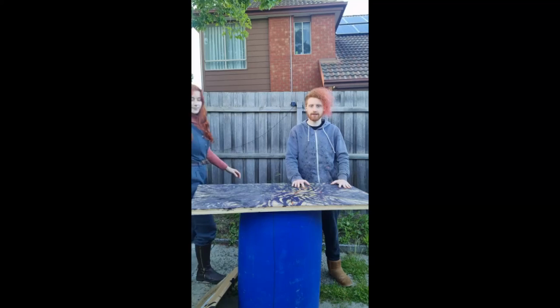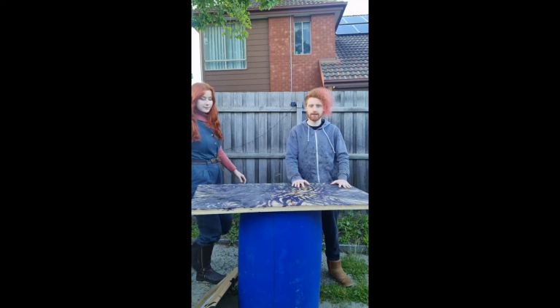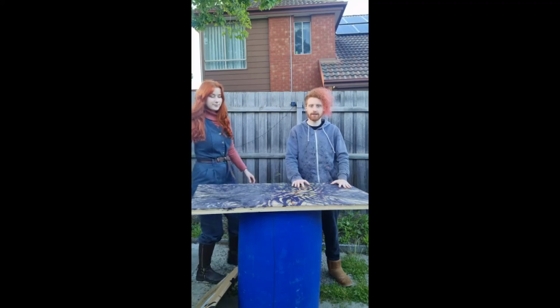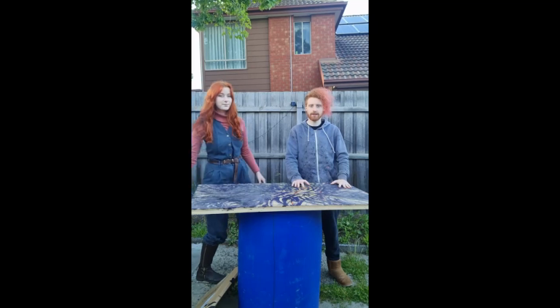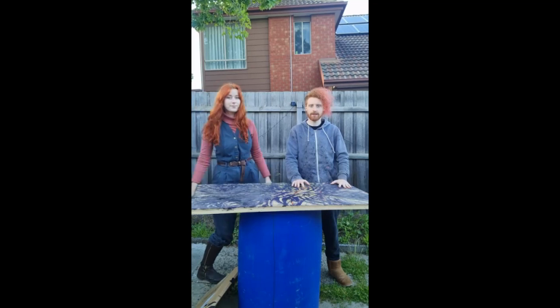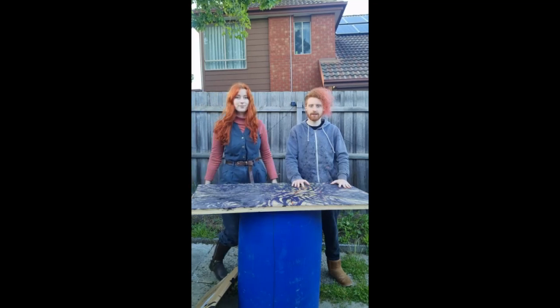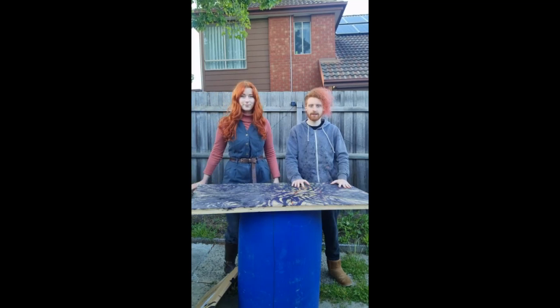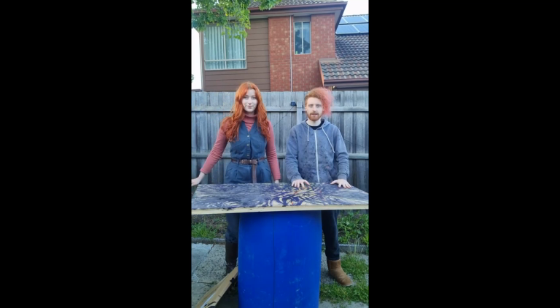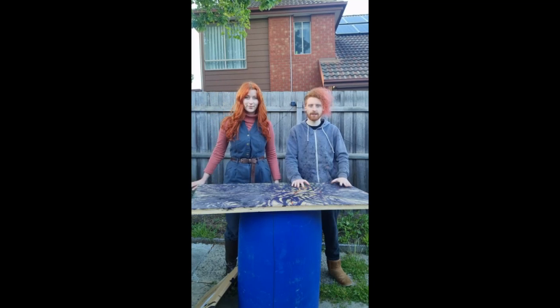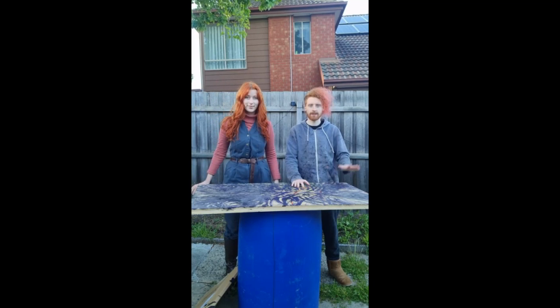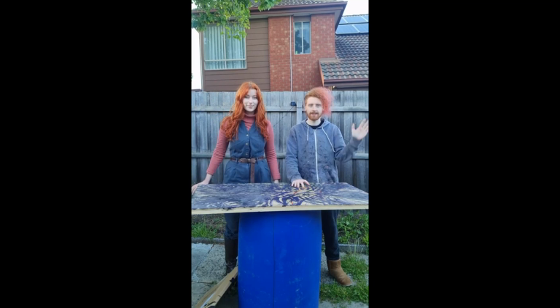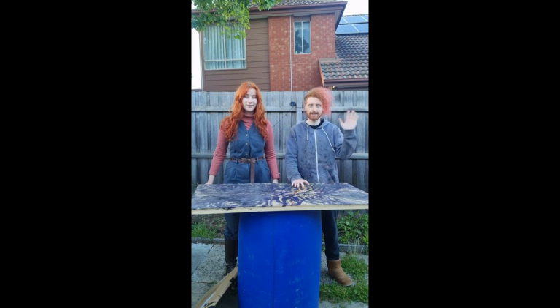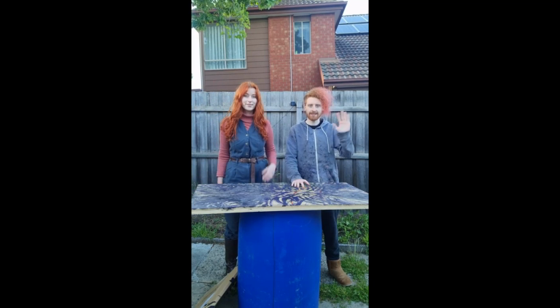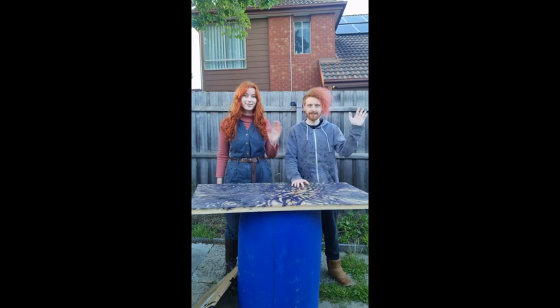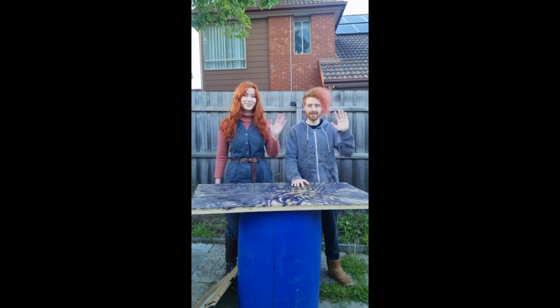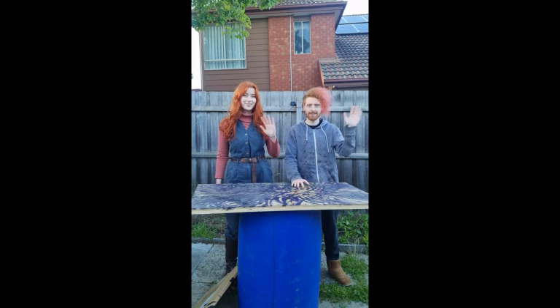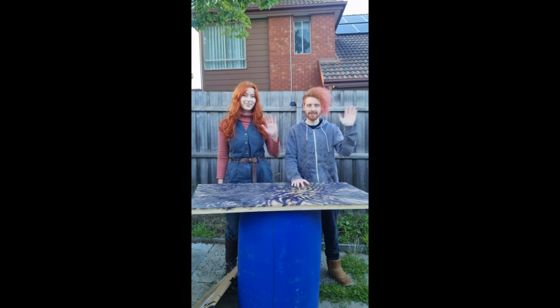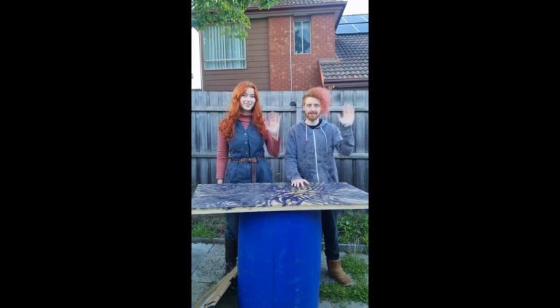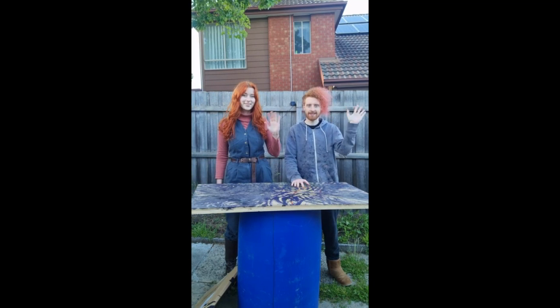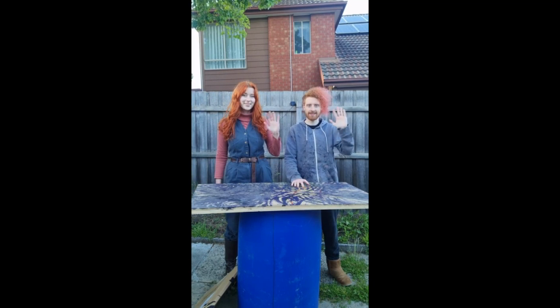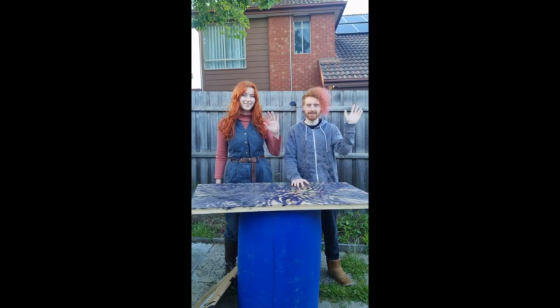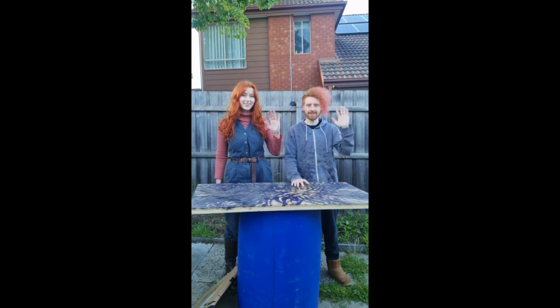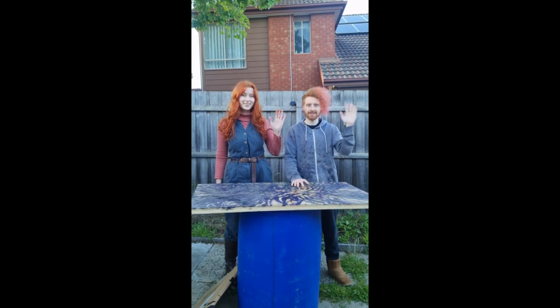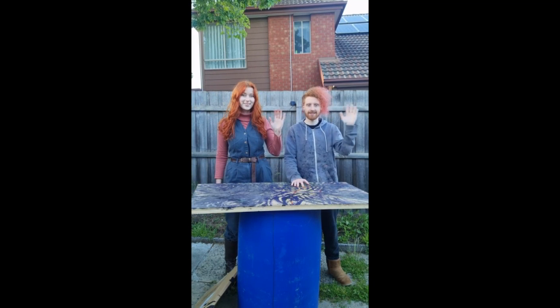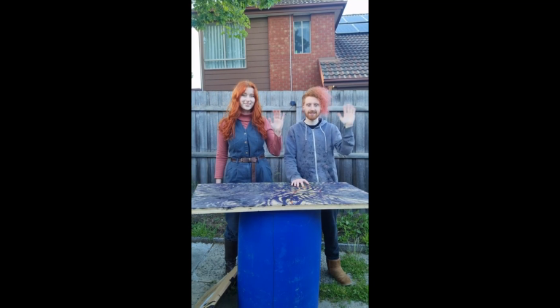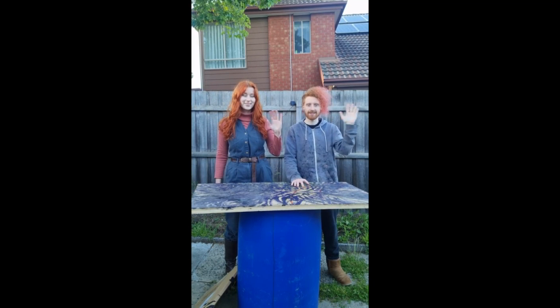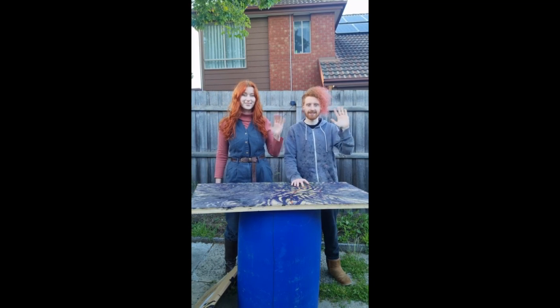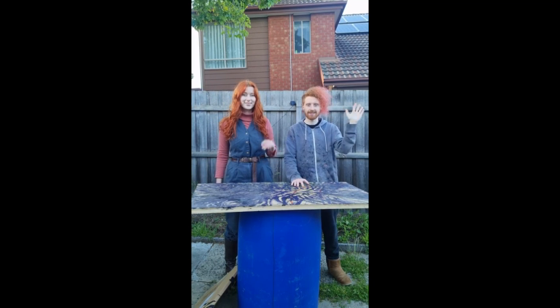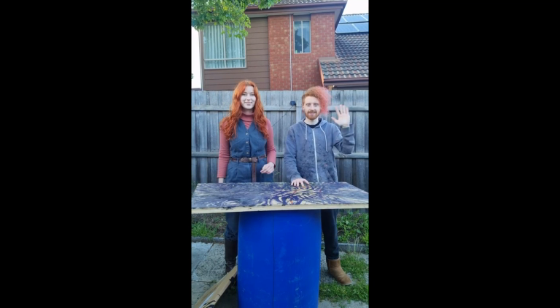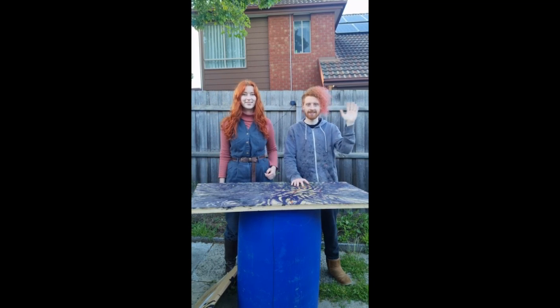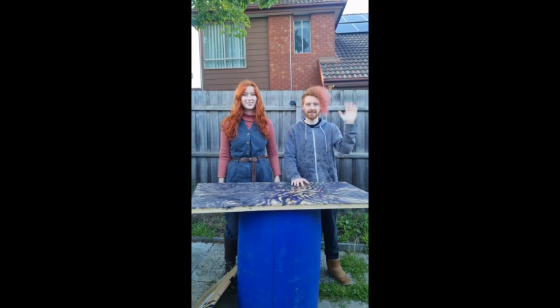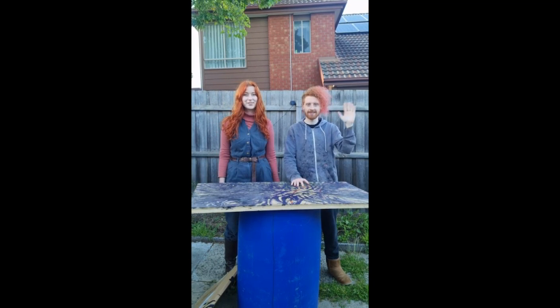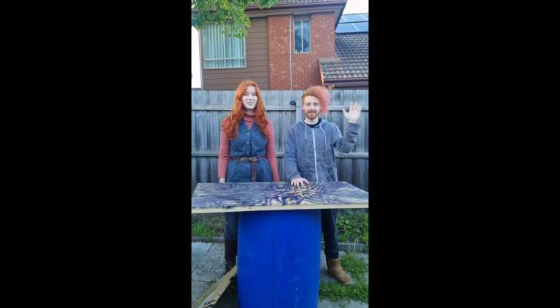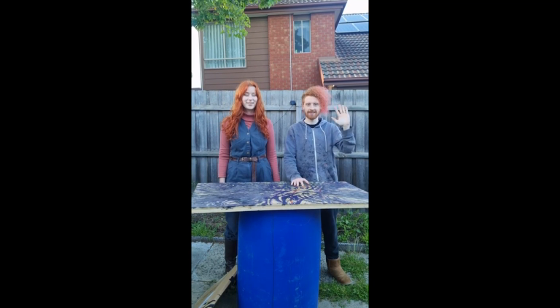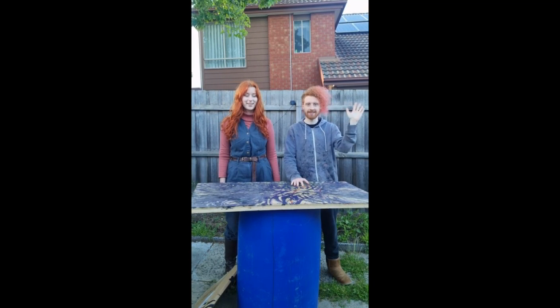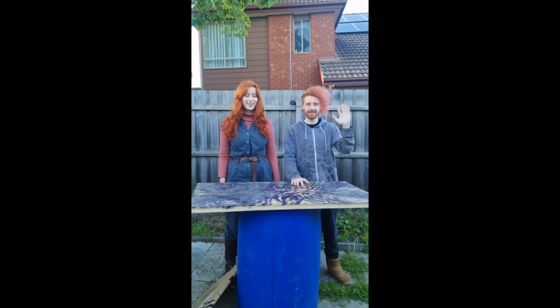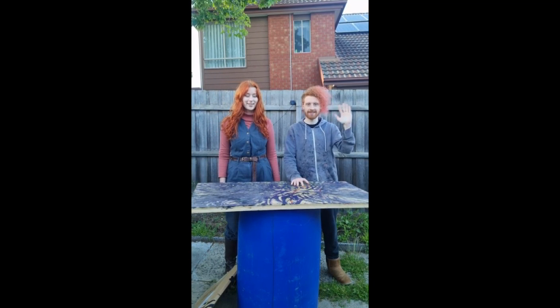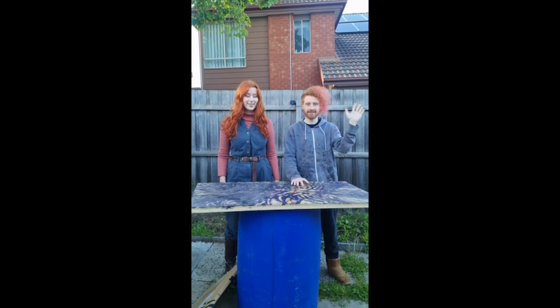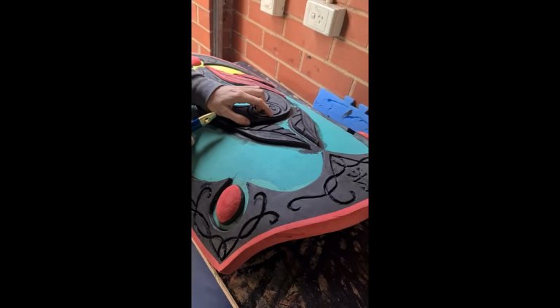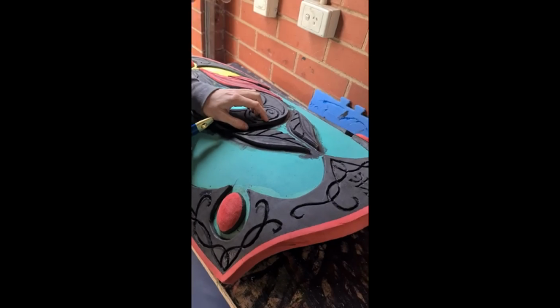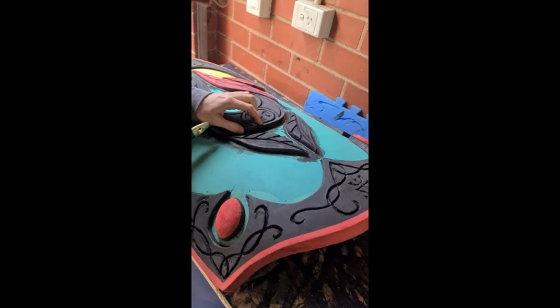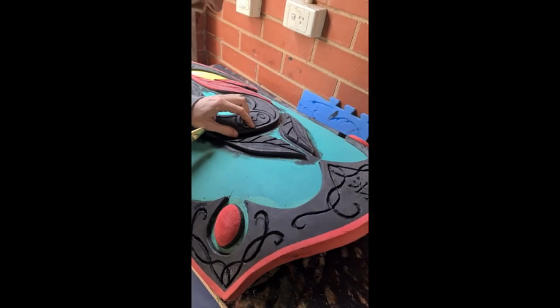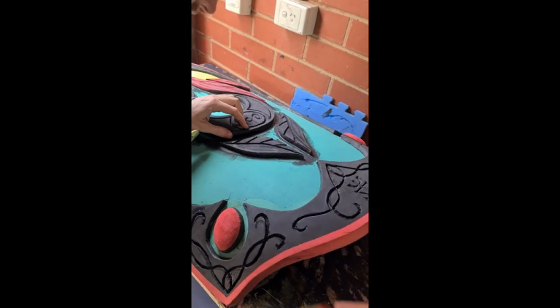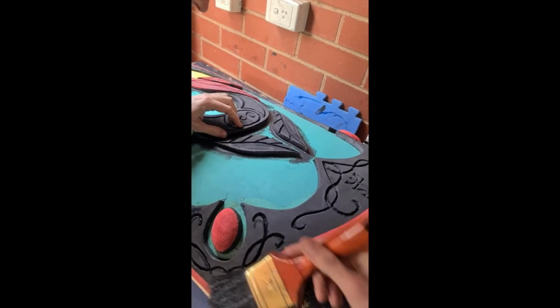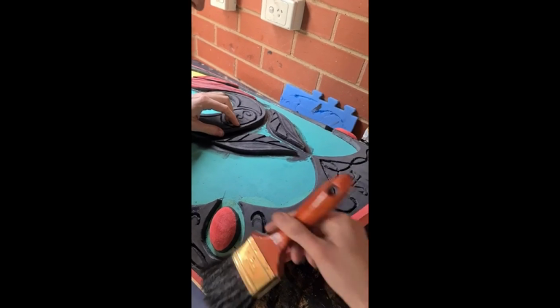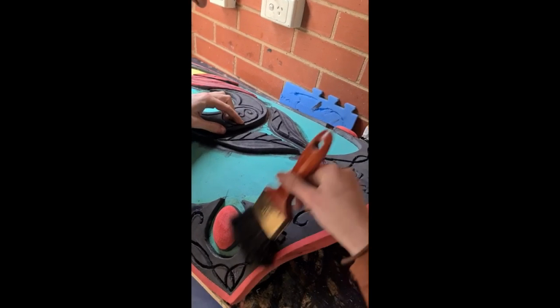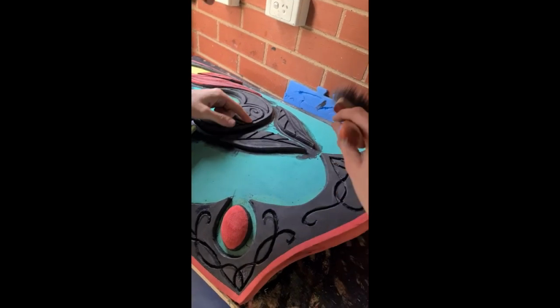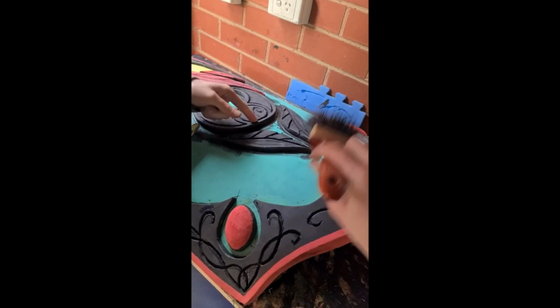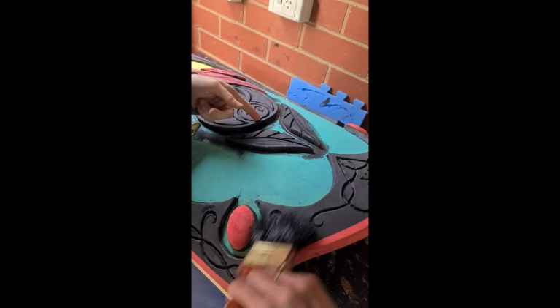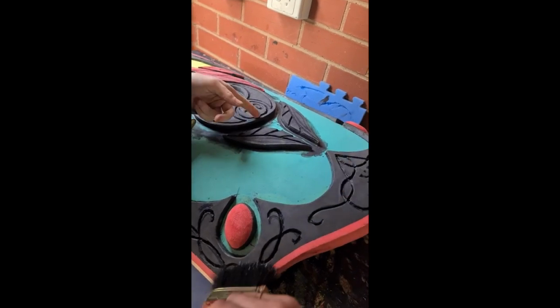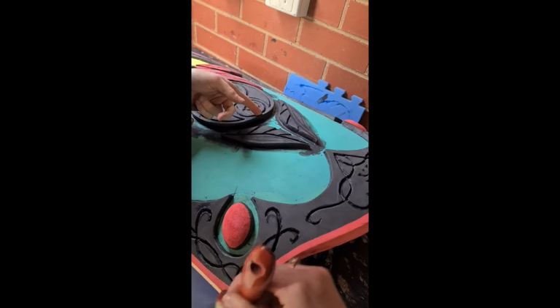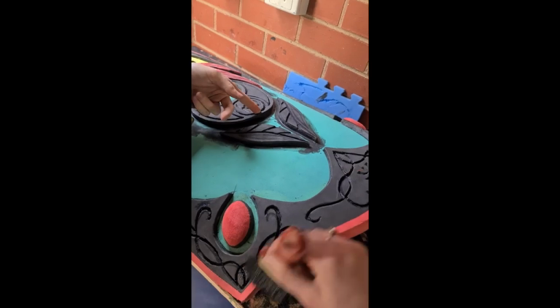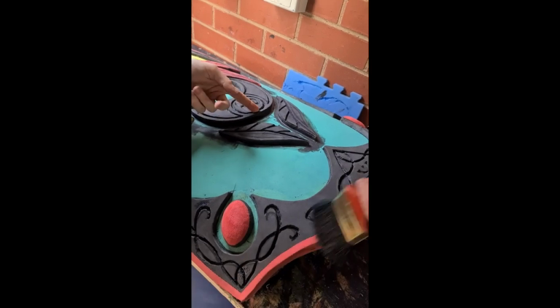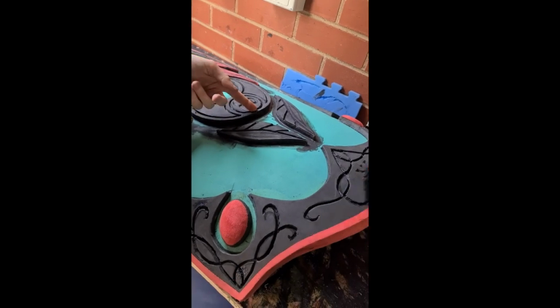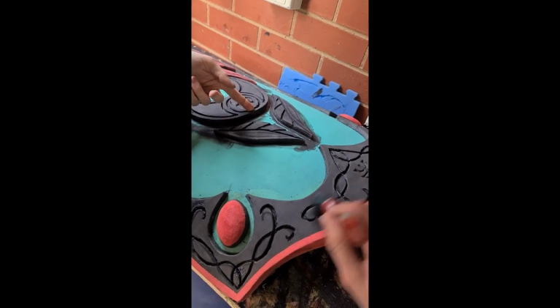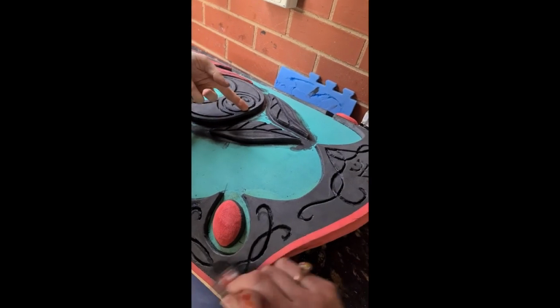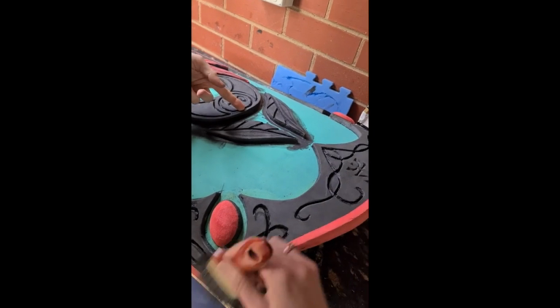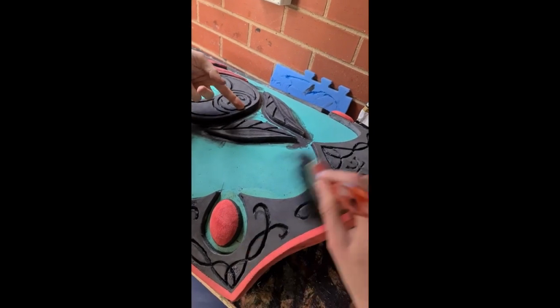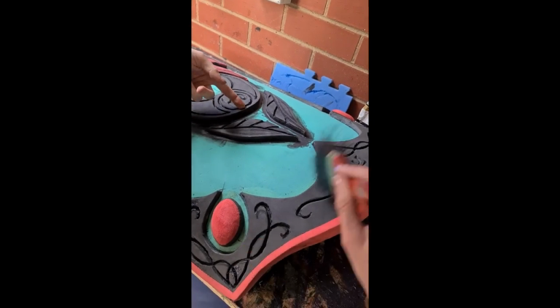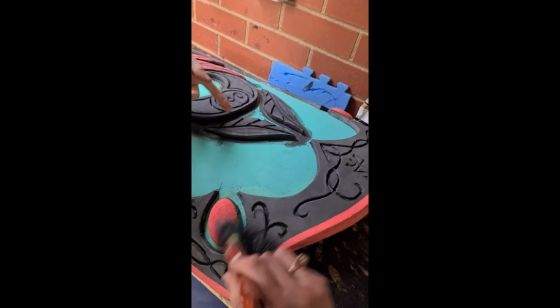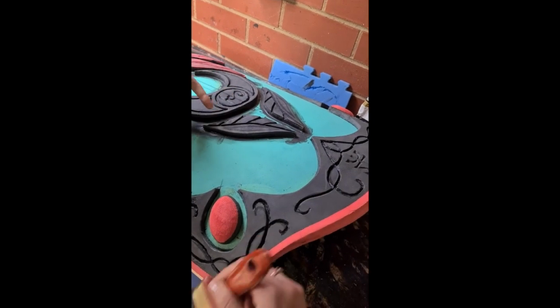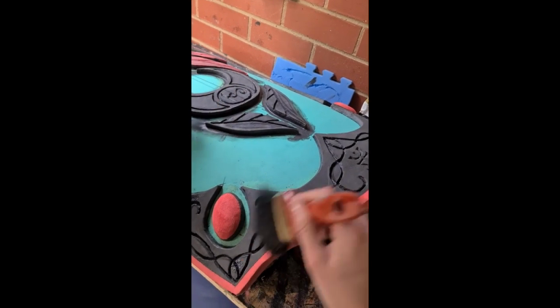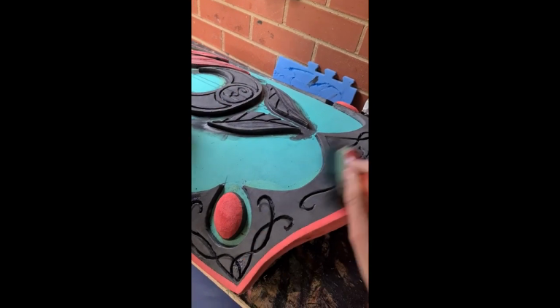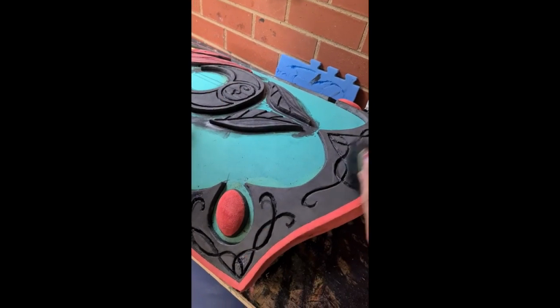Hello and welcome to the Silverglade Shield tutorial part 2. In this tutorial we'll be going over how to latex a shield start to finish.